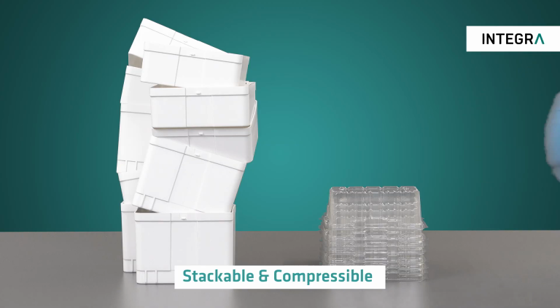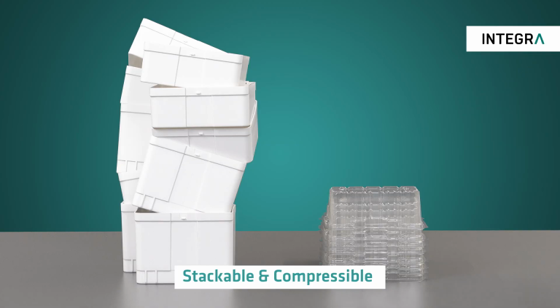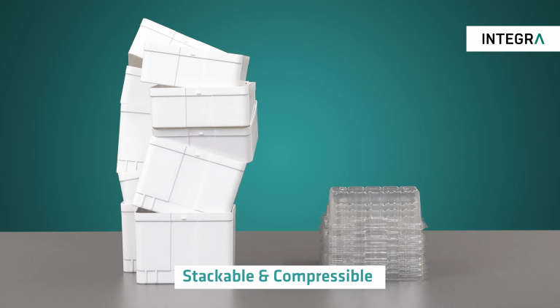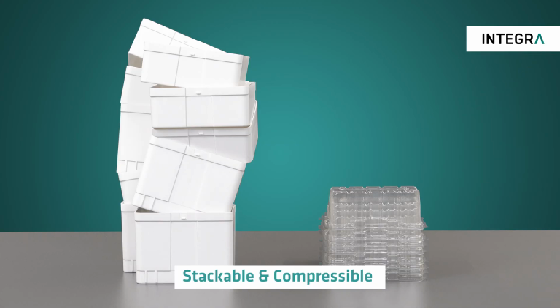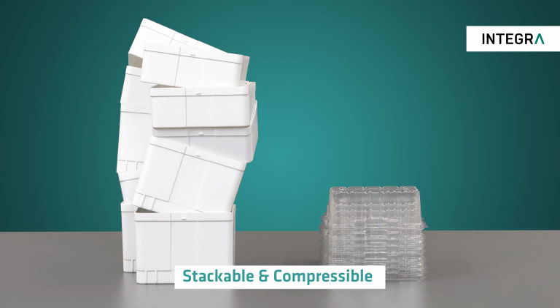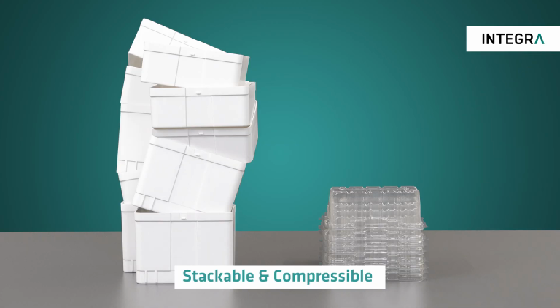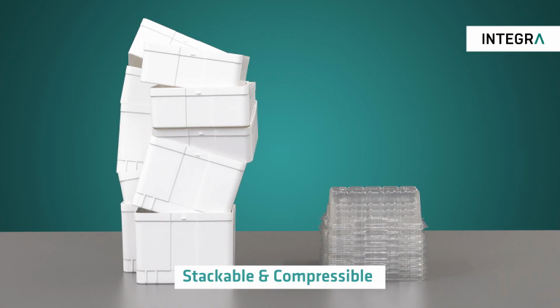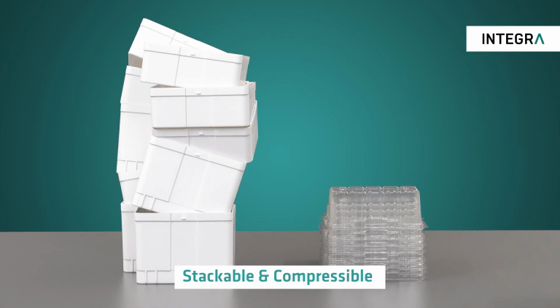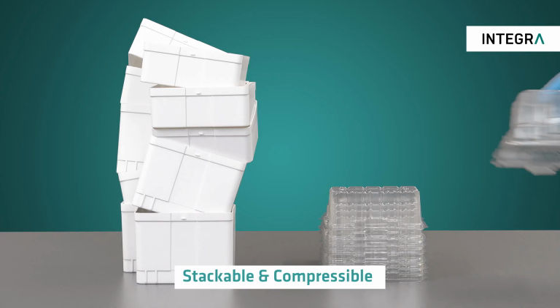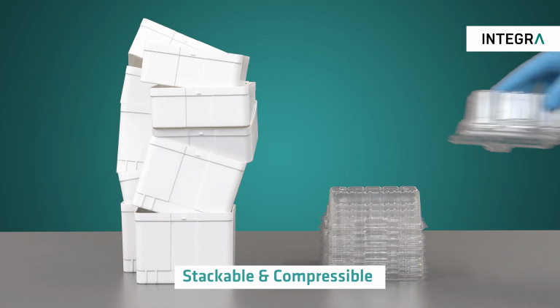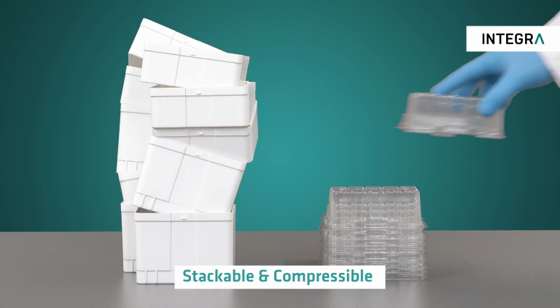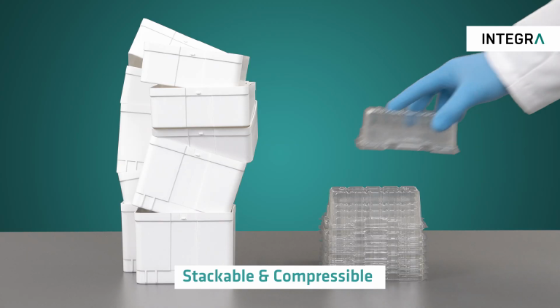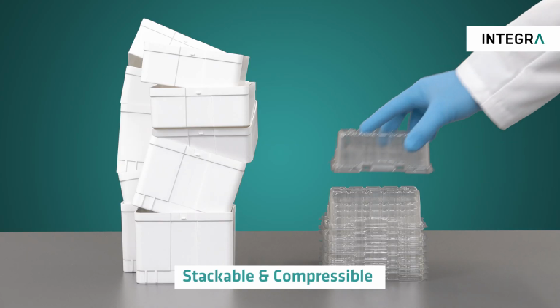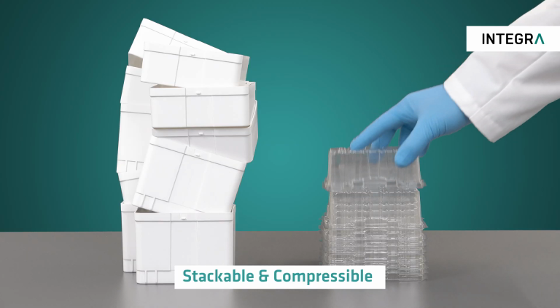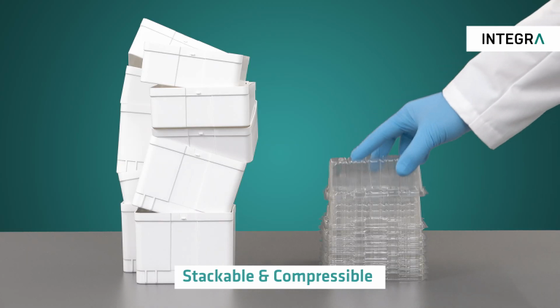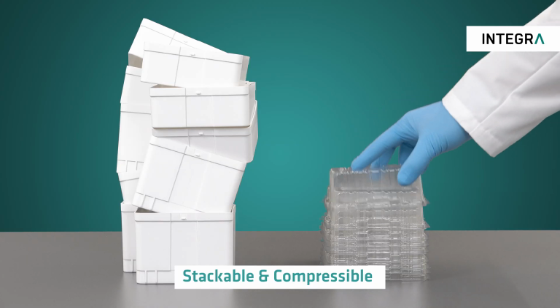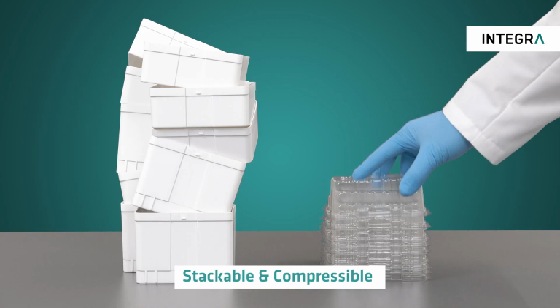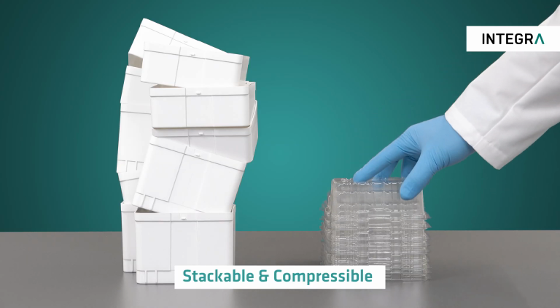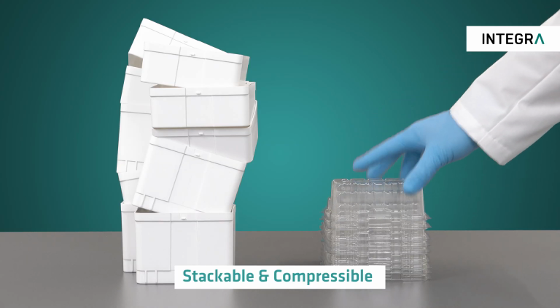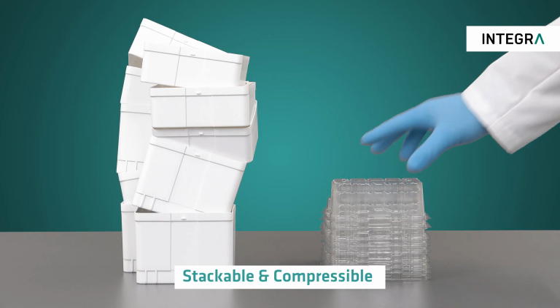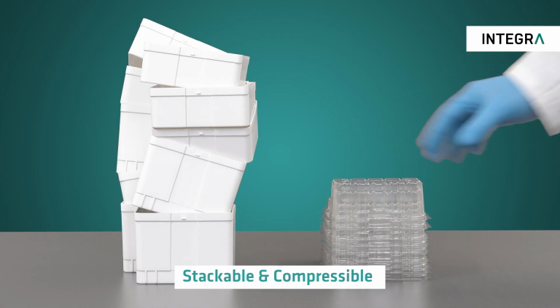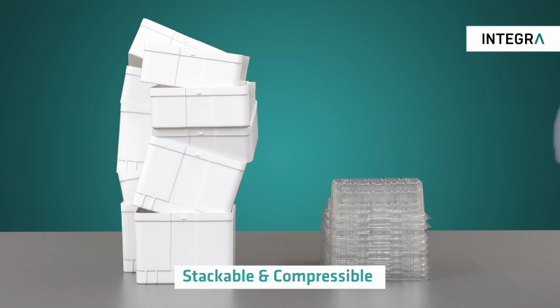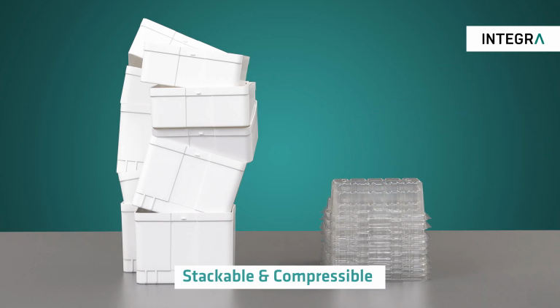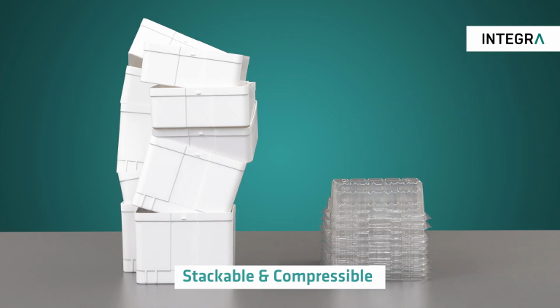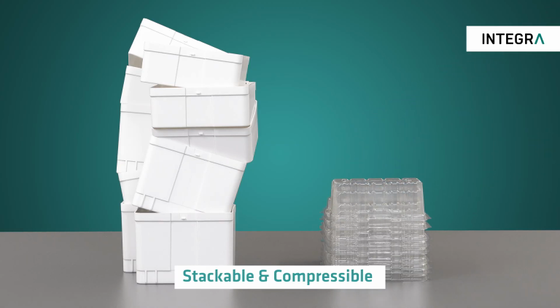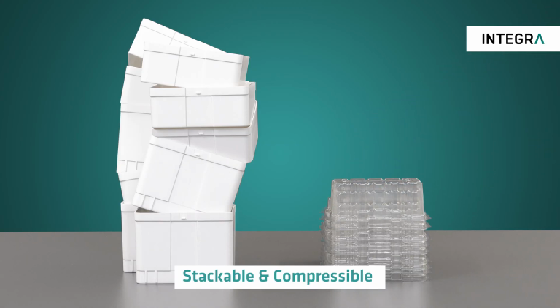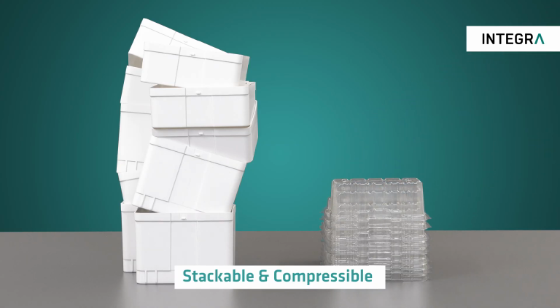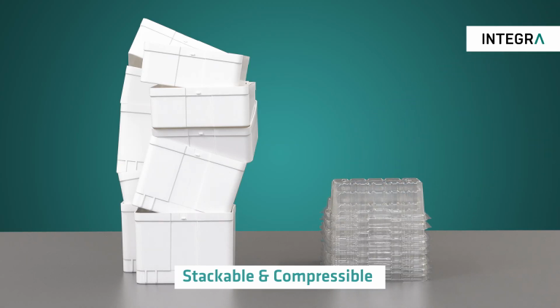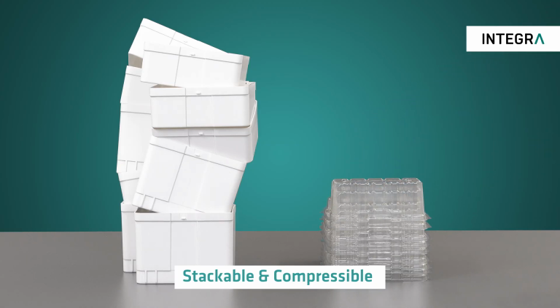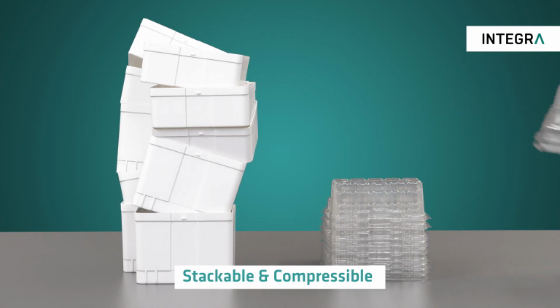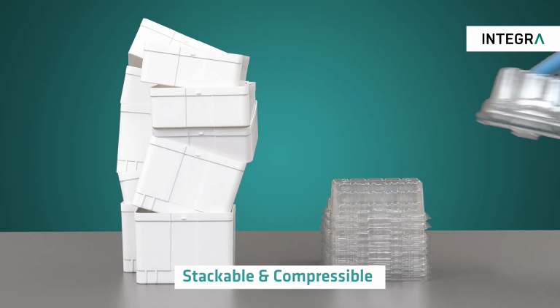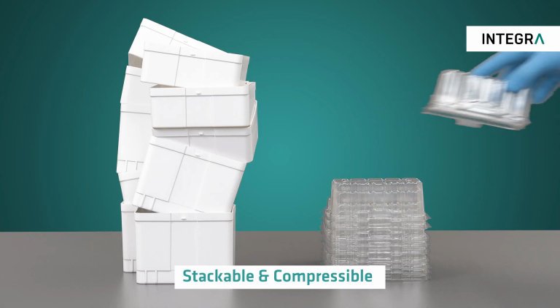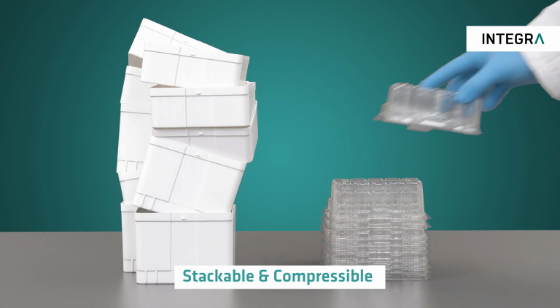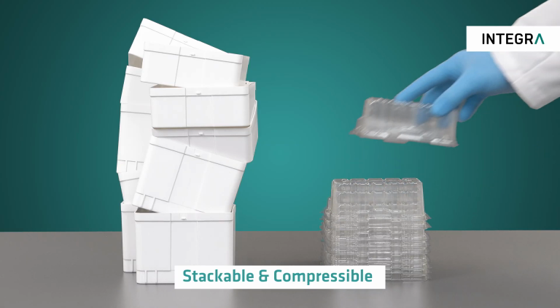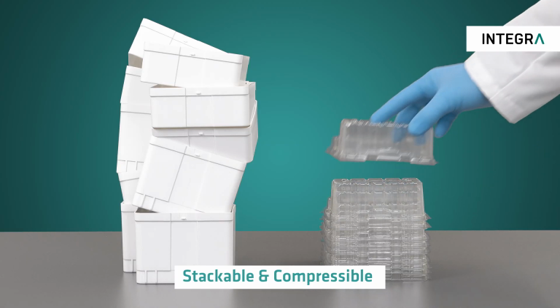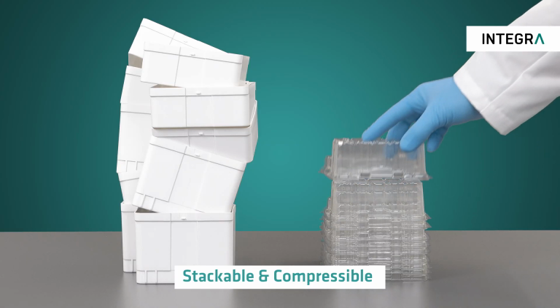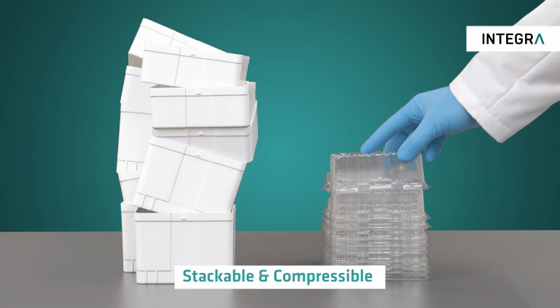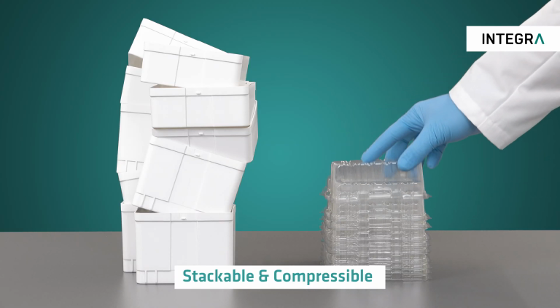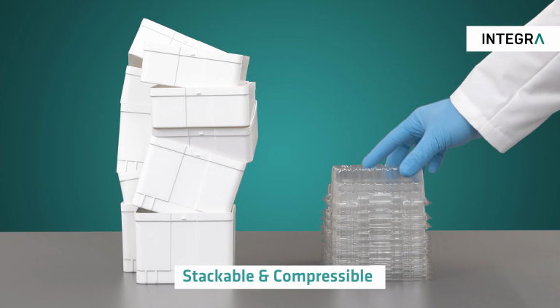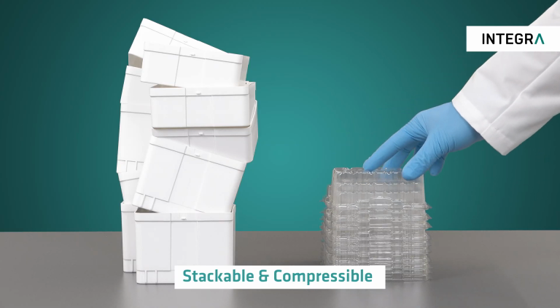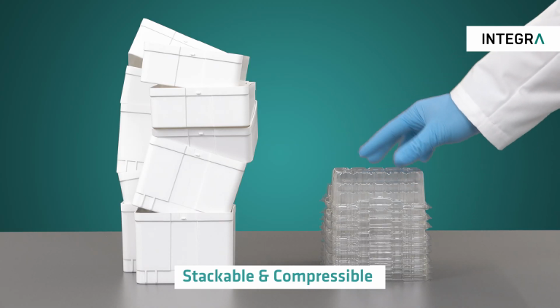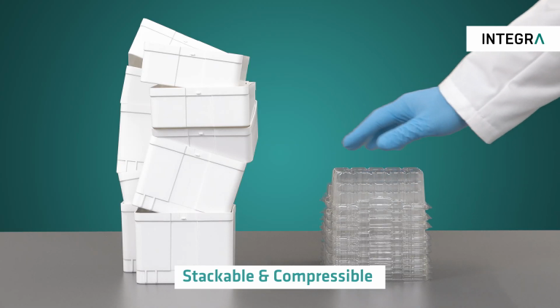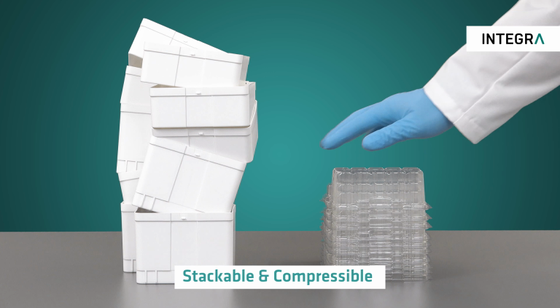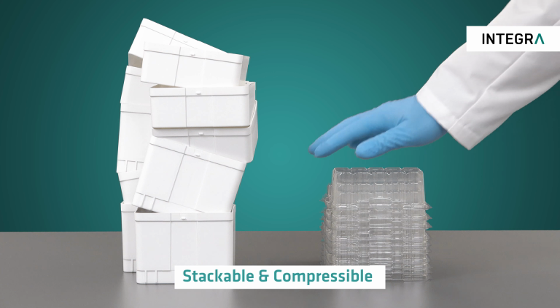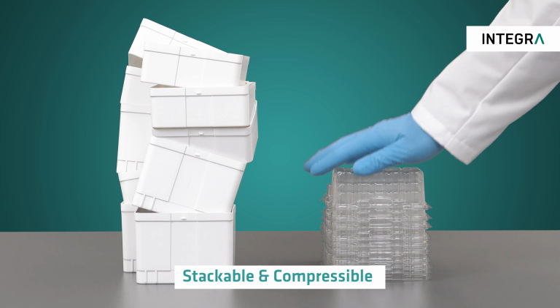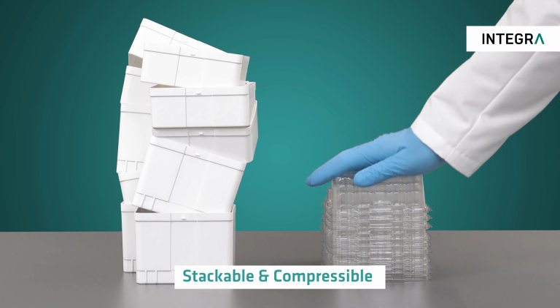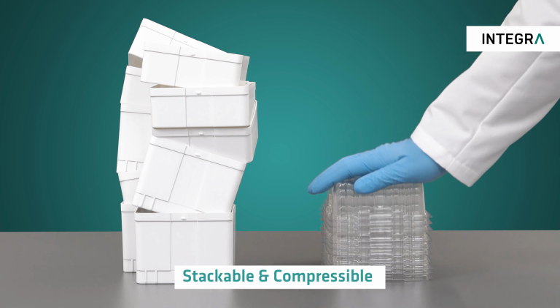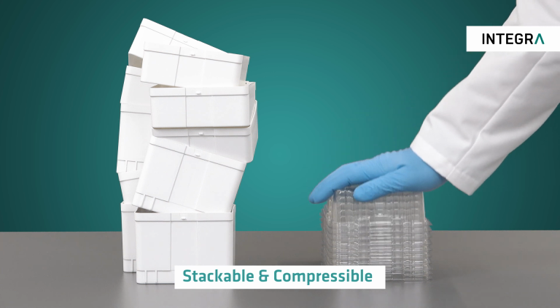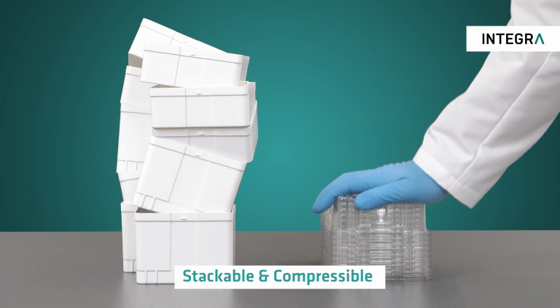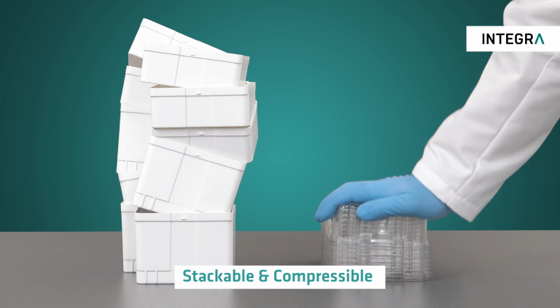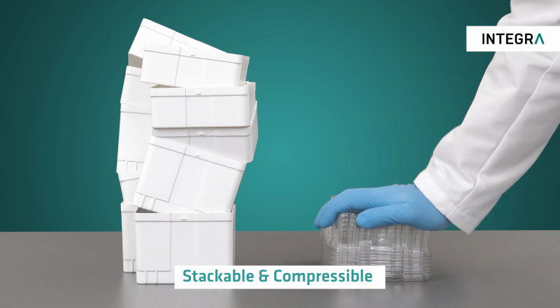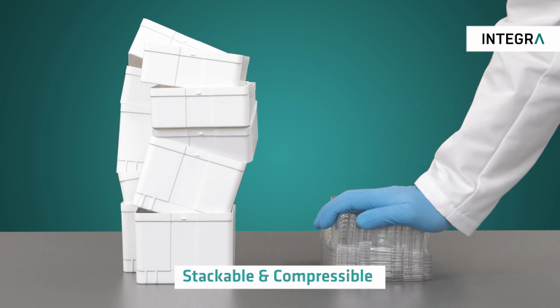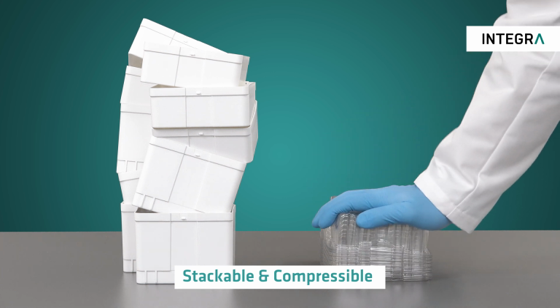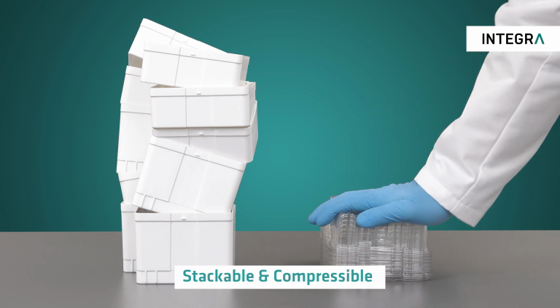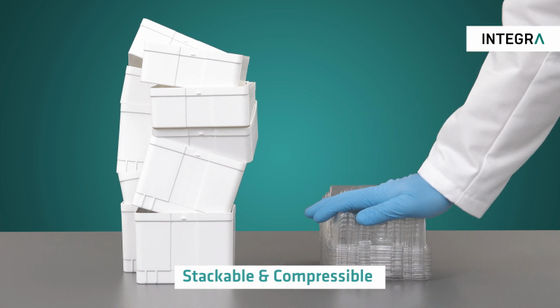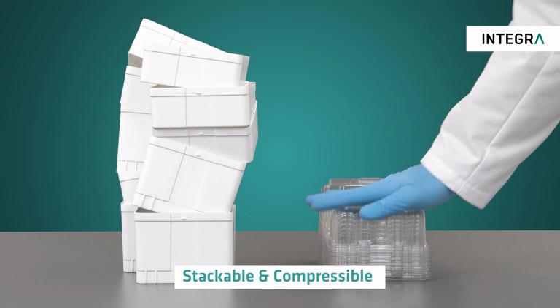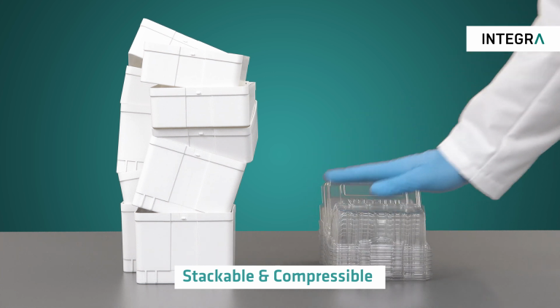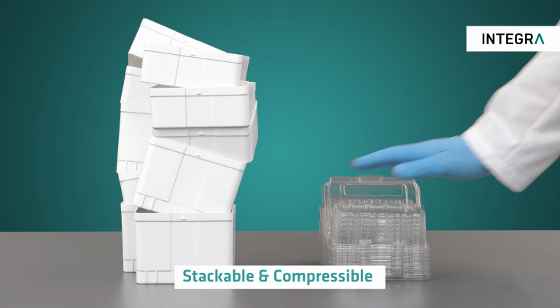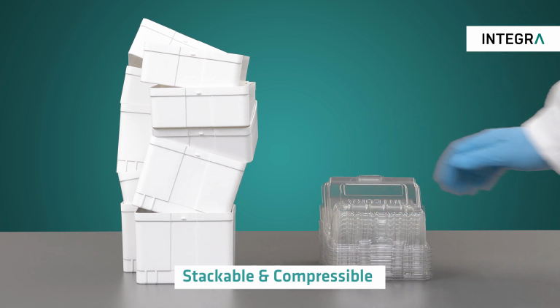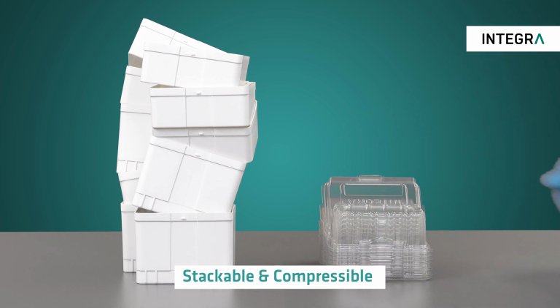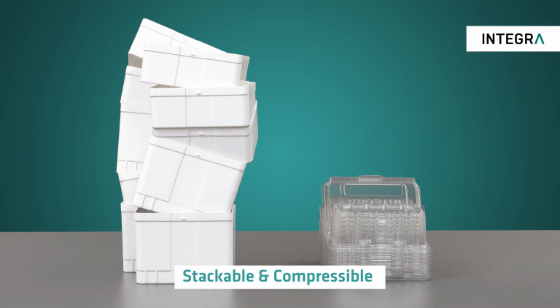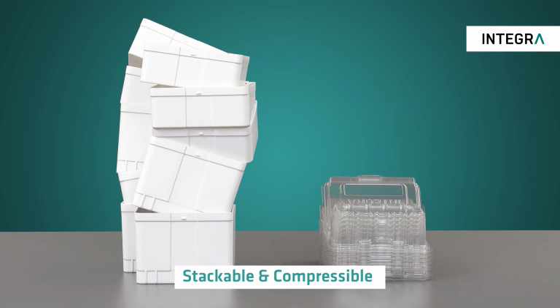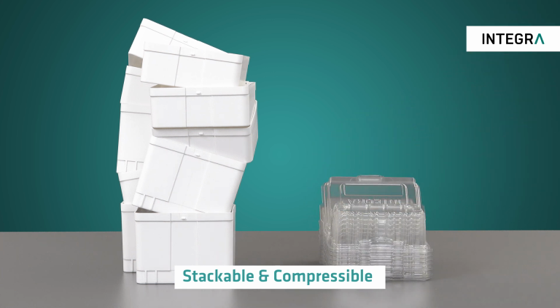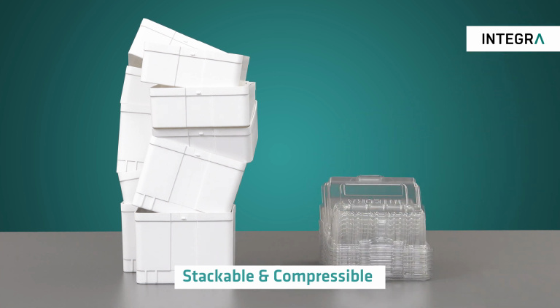Once empty, Eco-Racks can be stacked and compressed in order to minimize the space needed in your recycling bin.